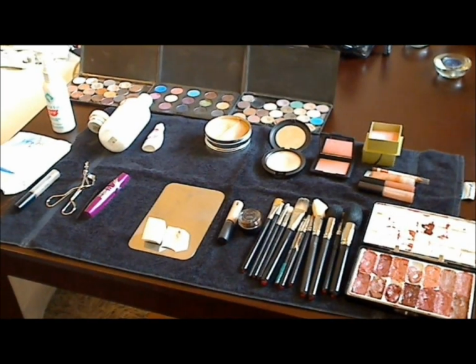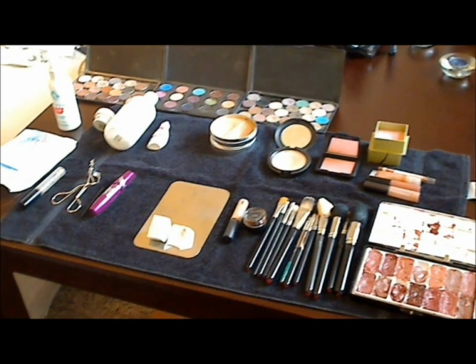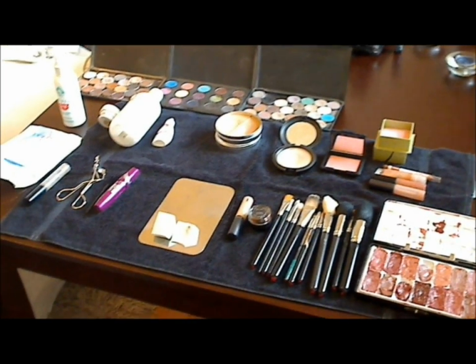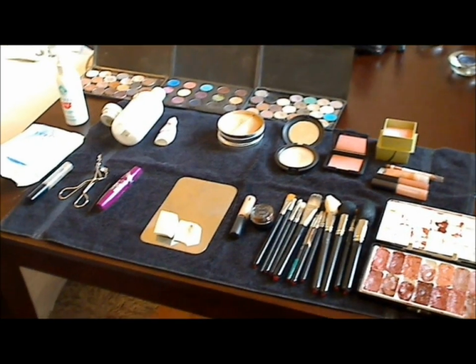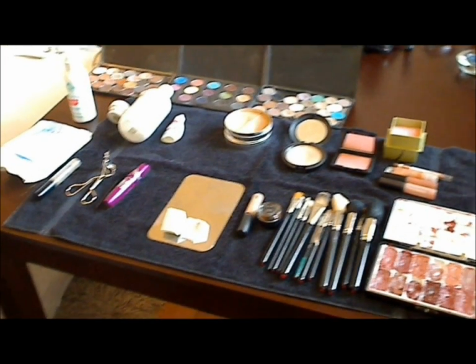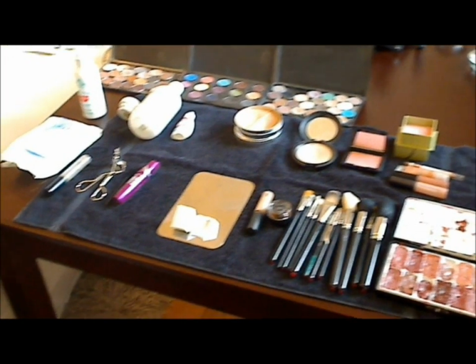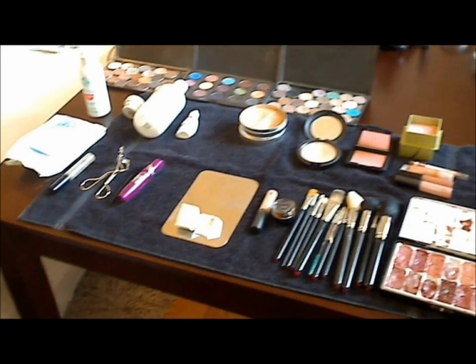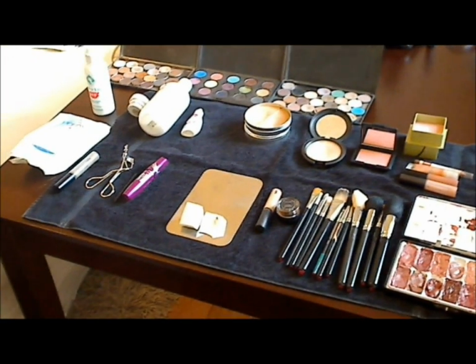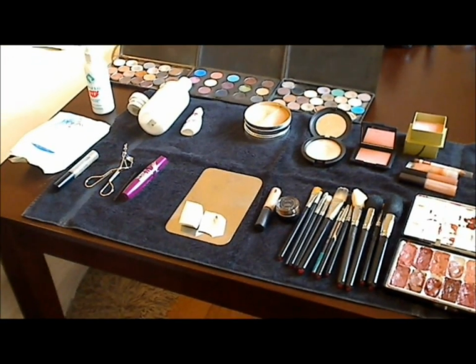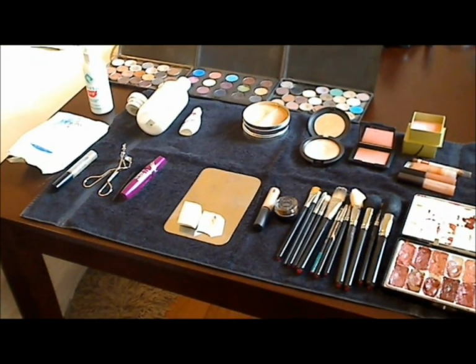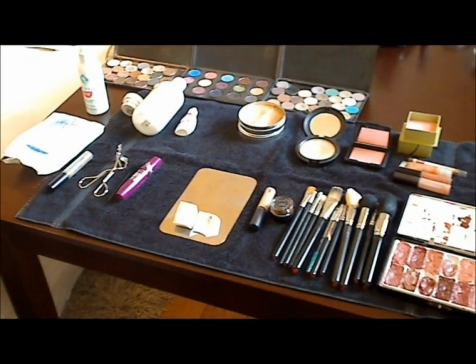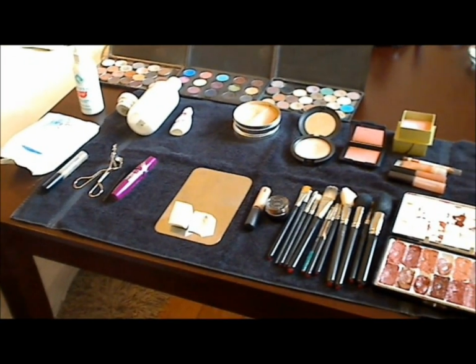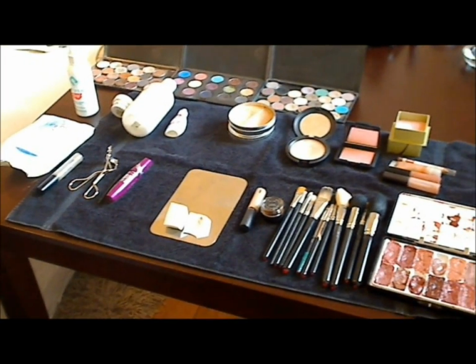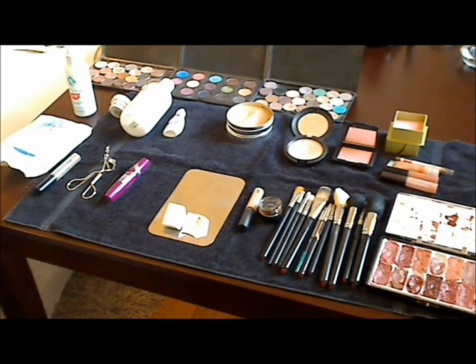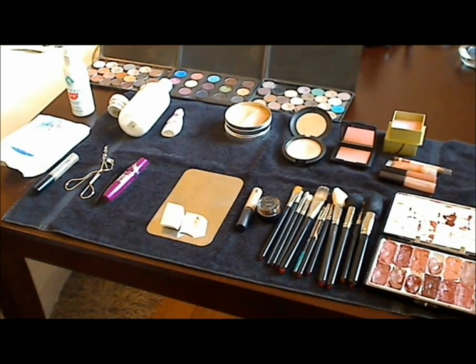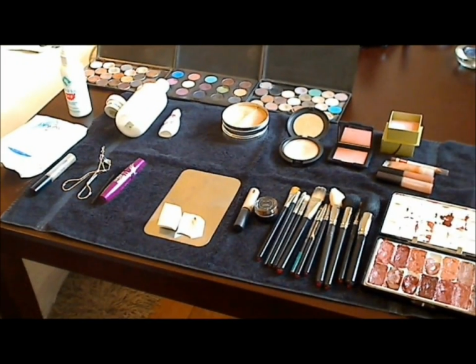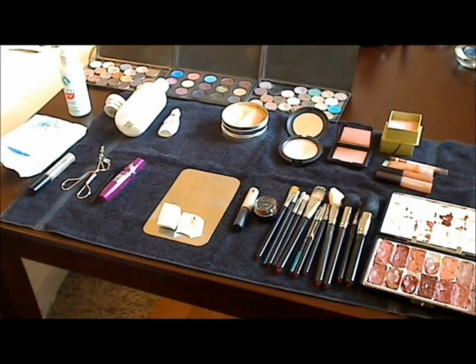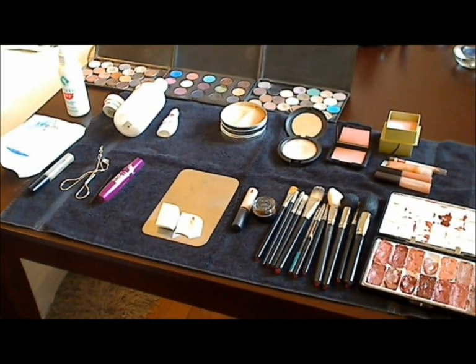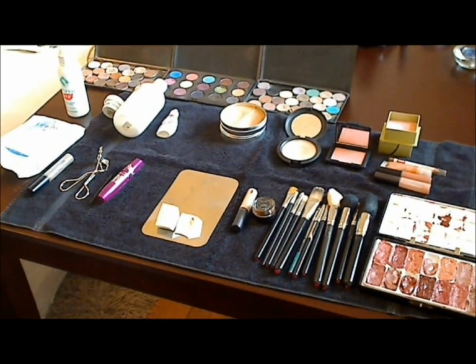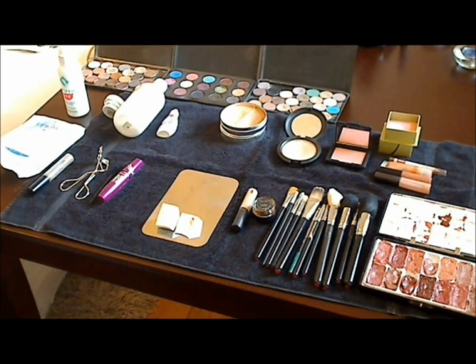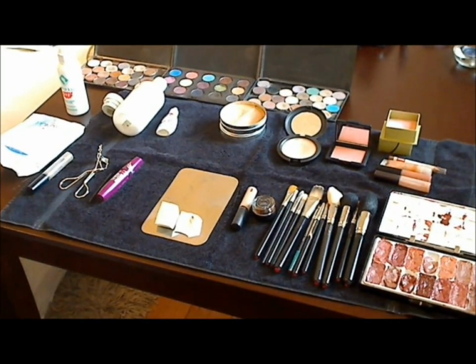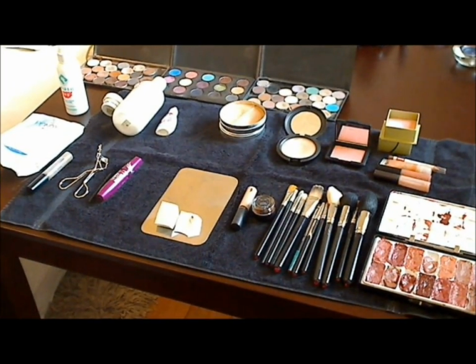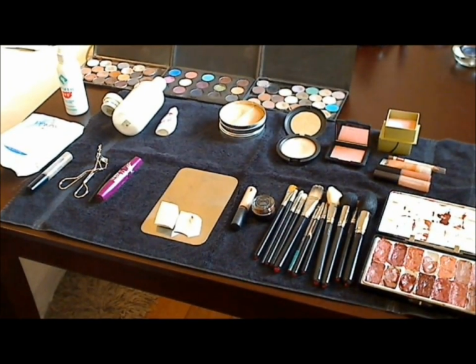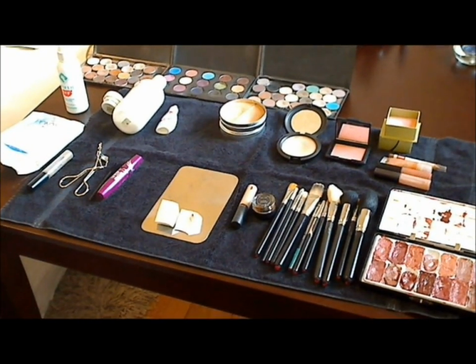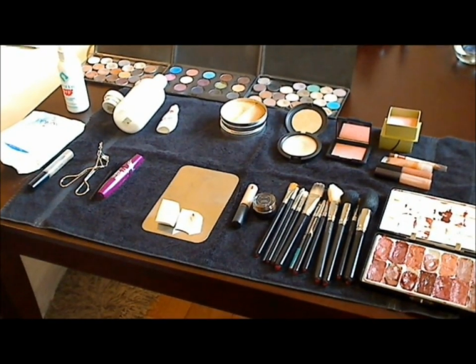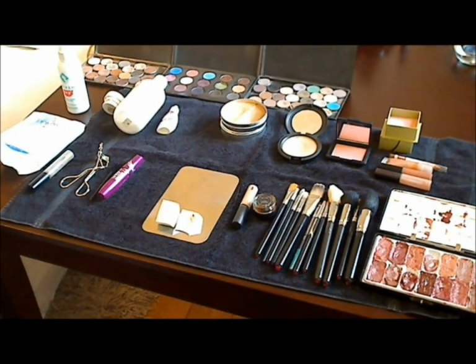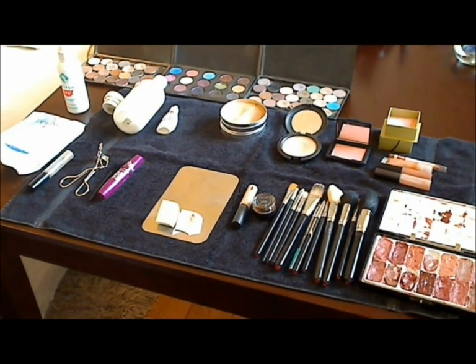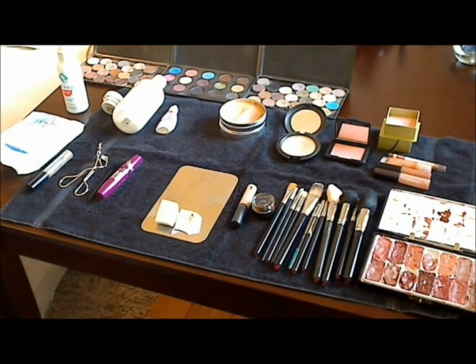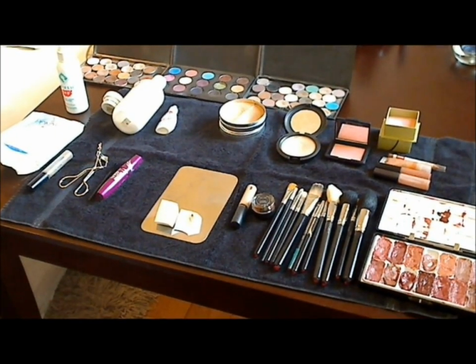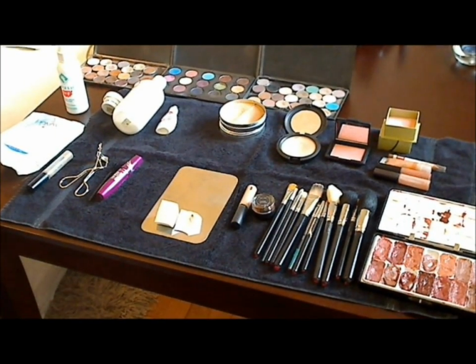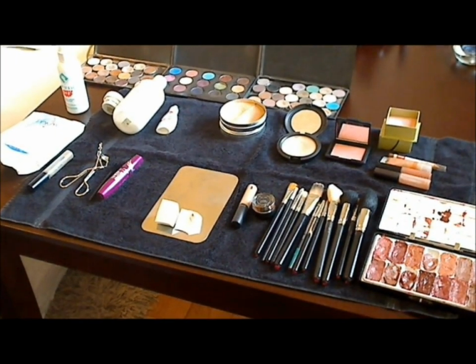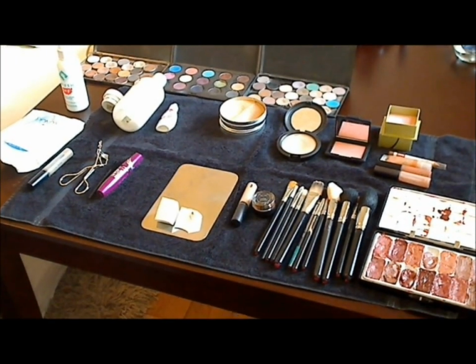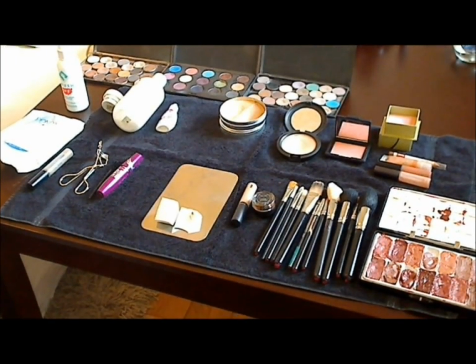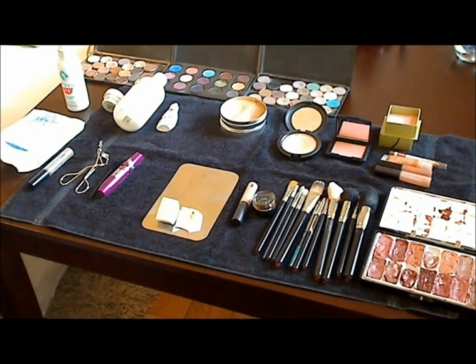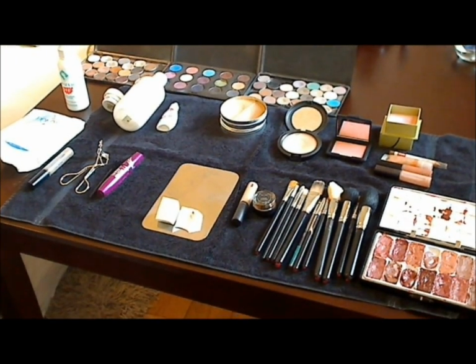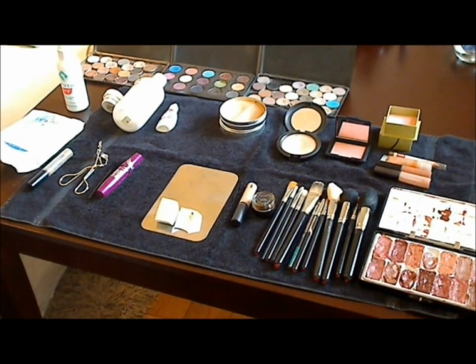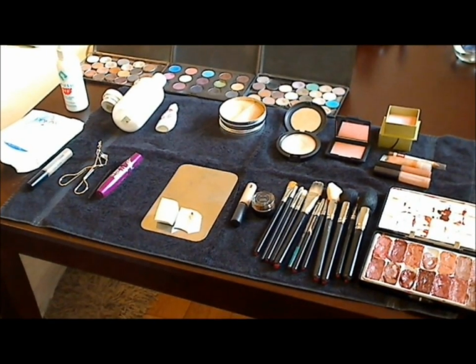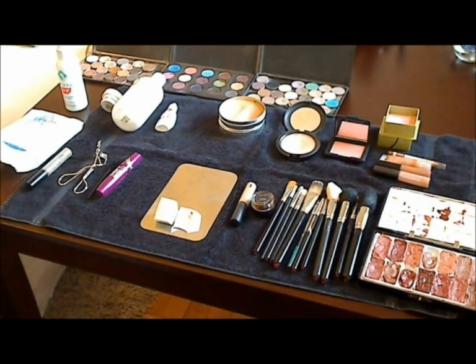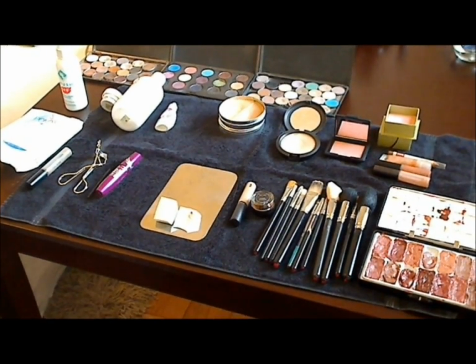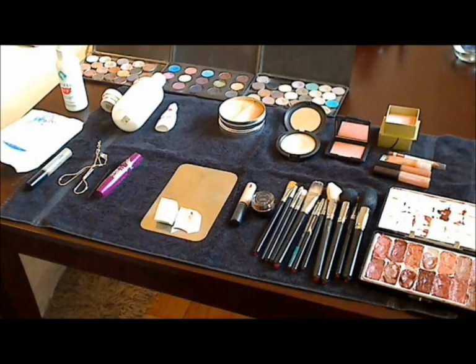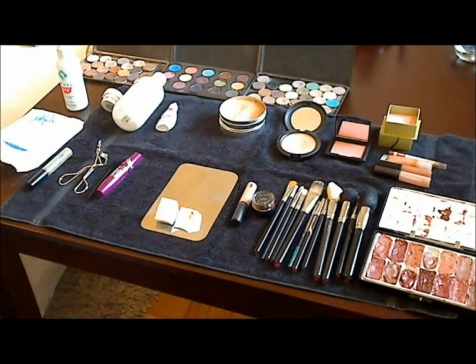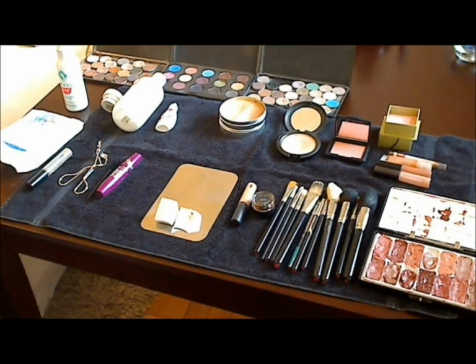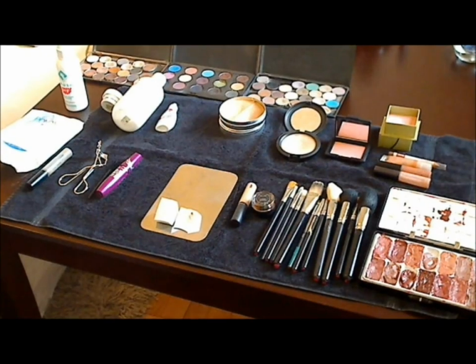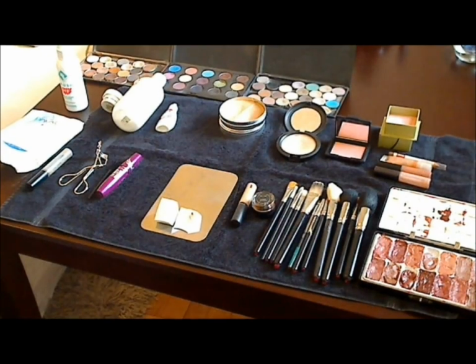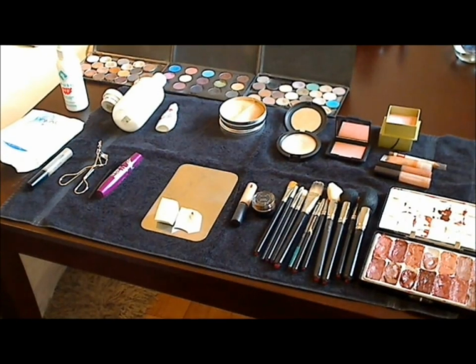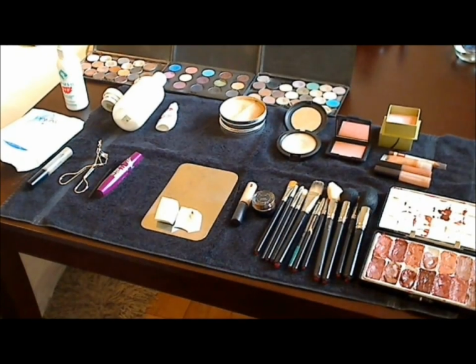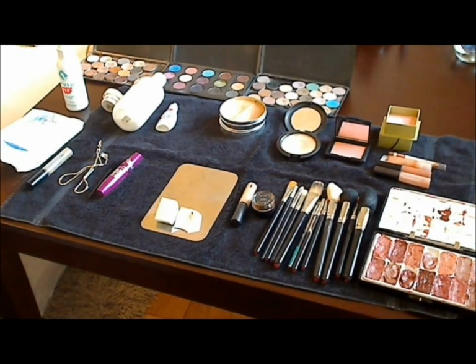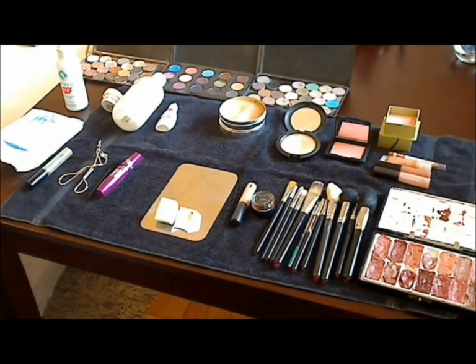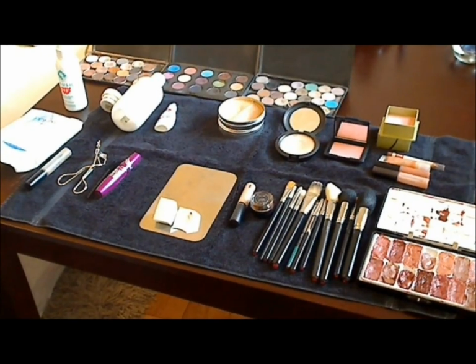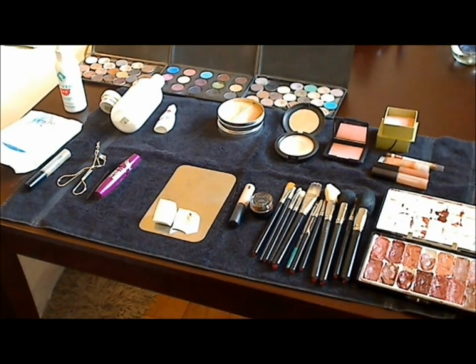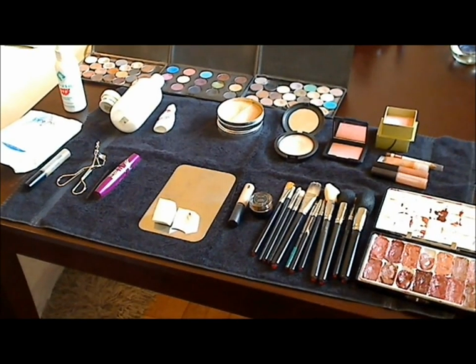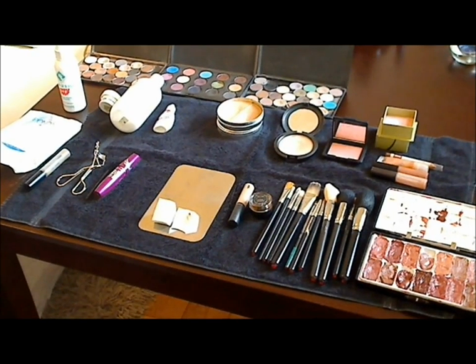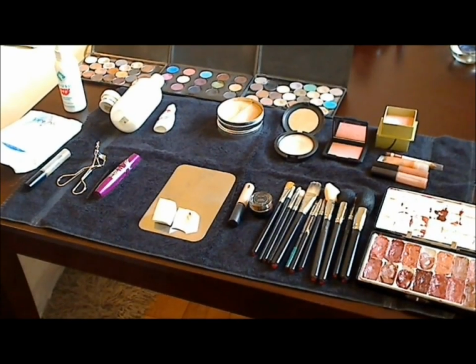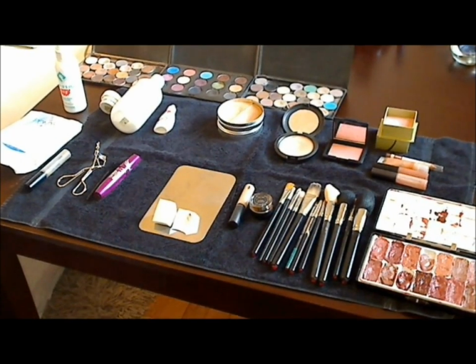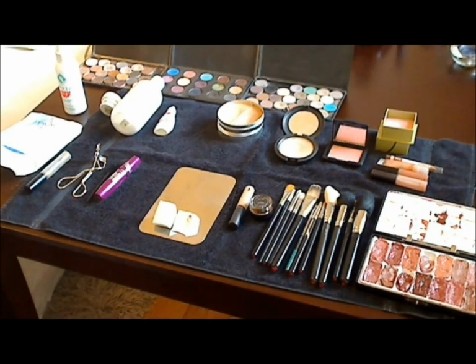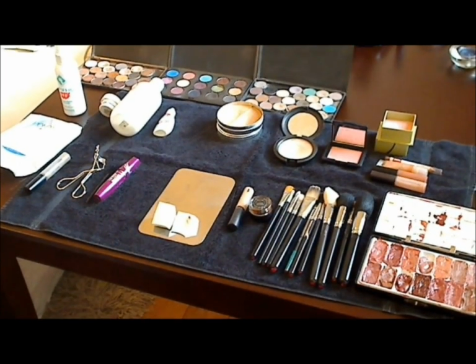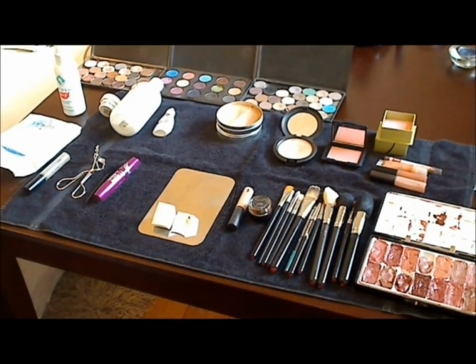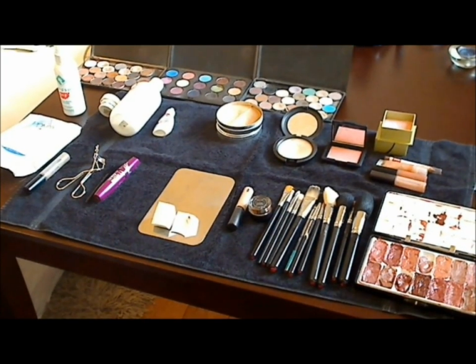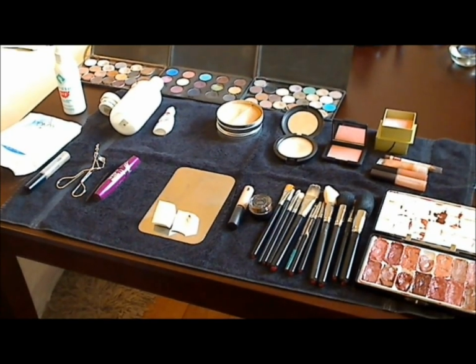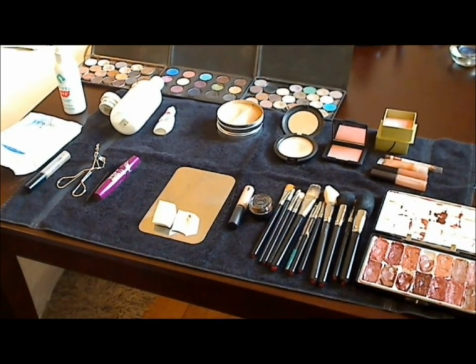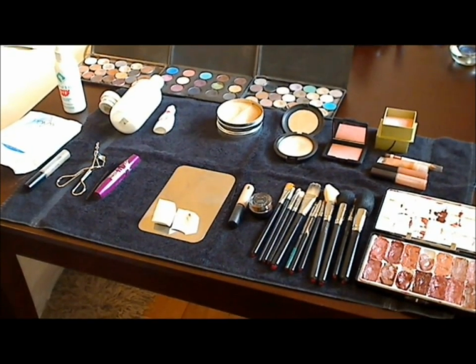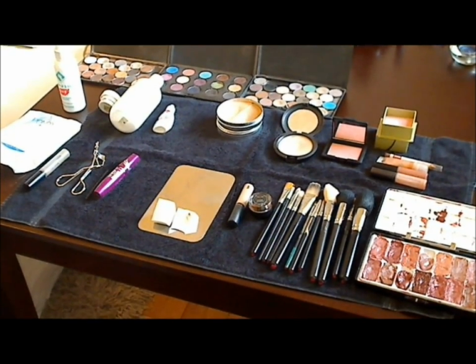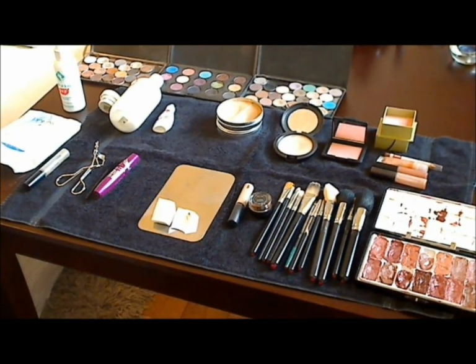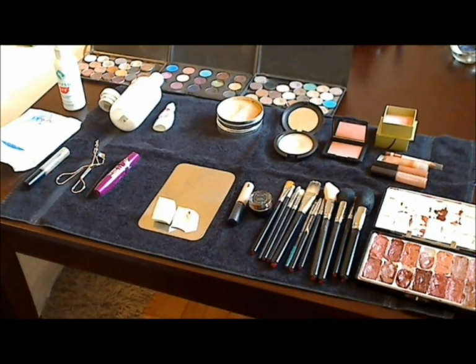Welcome back. This is going to be the women's portion of the makeup tutorial for on camera.